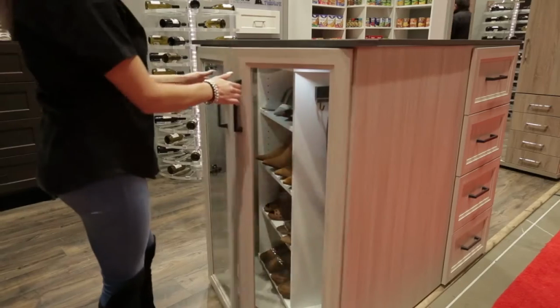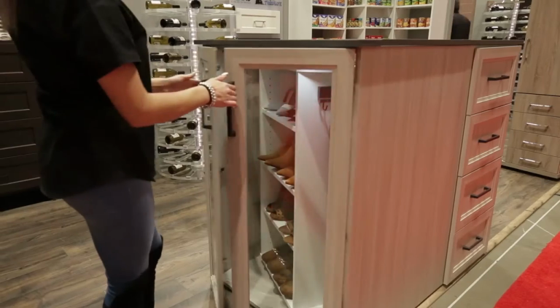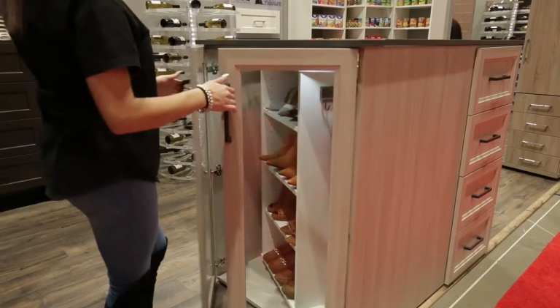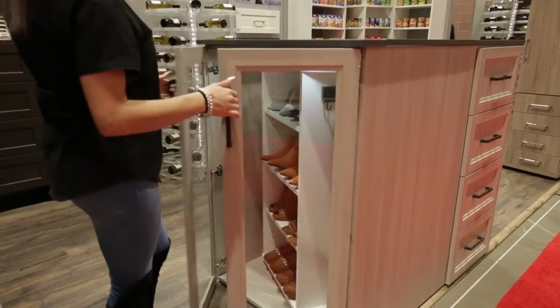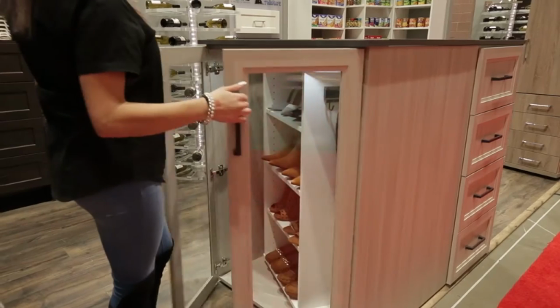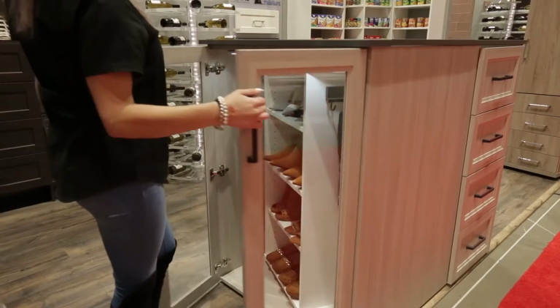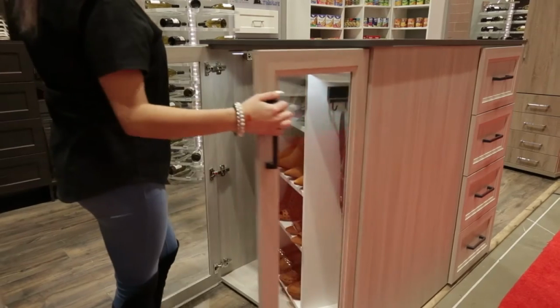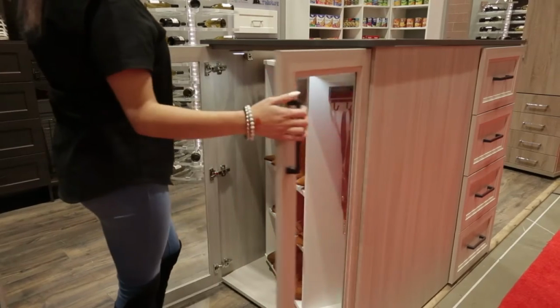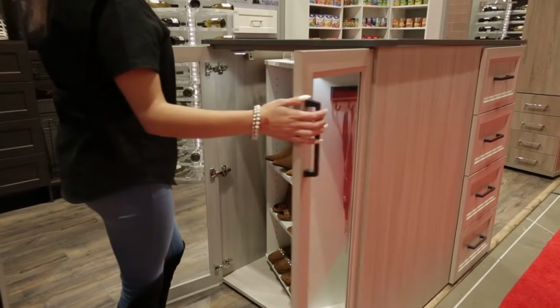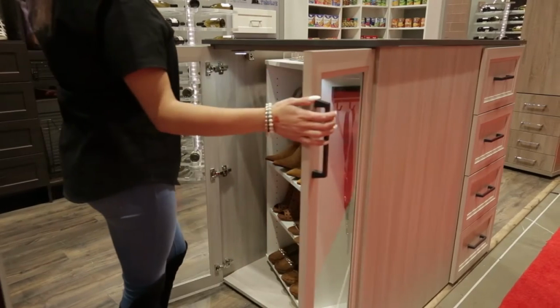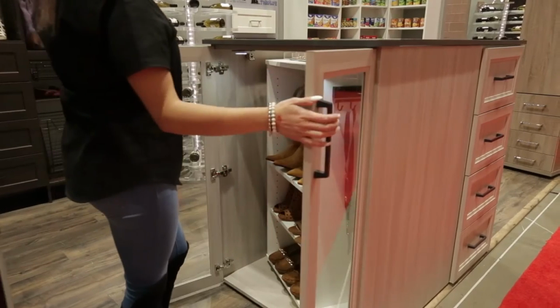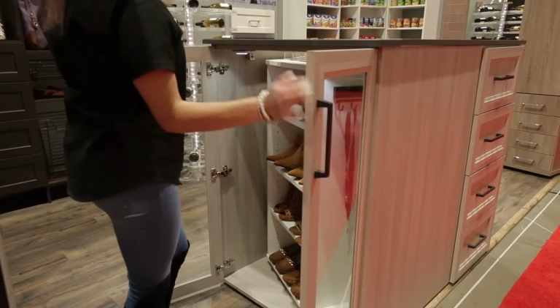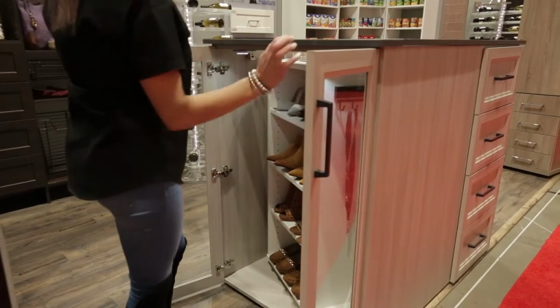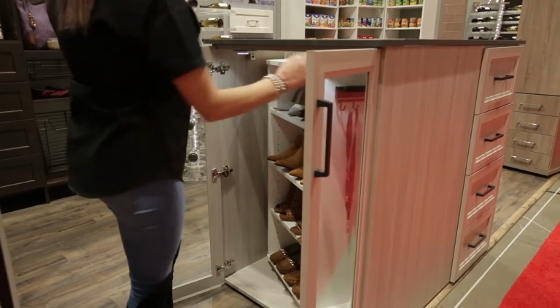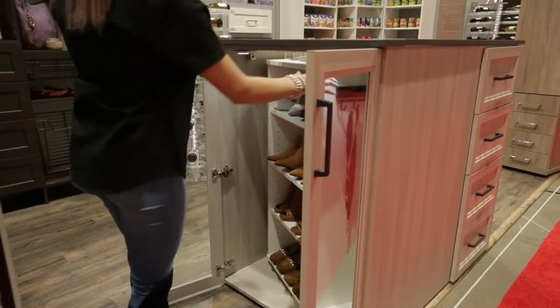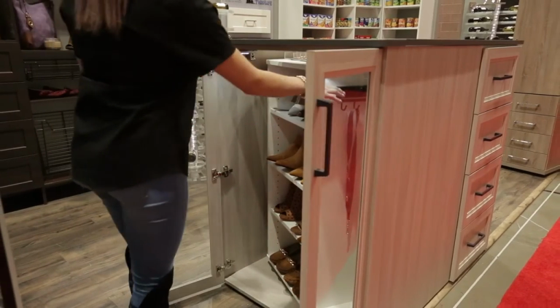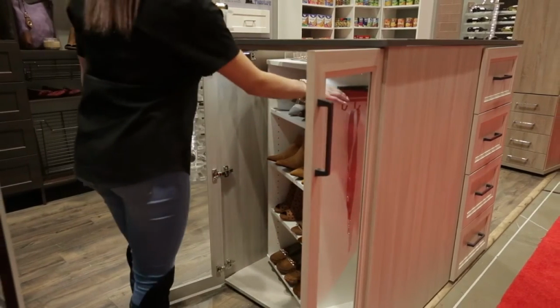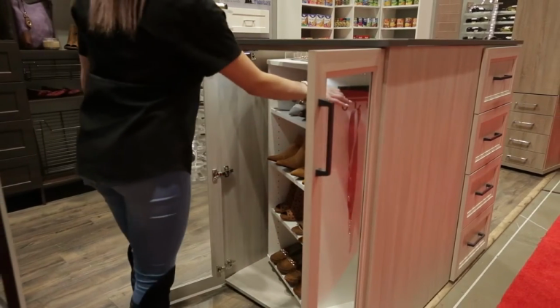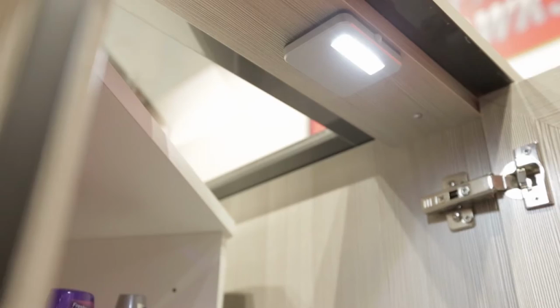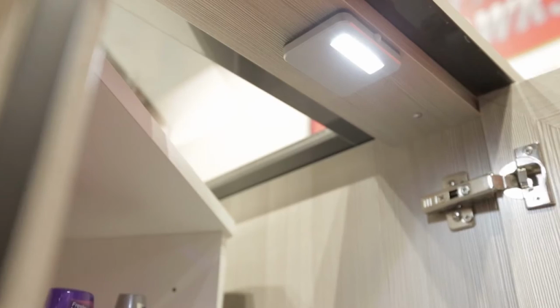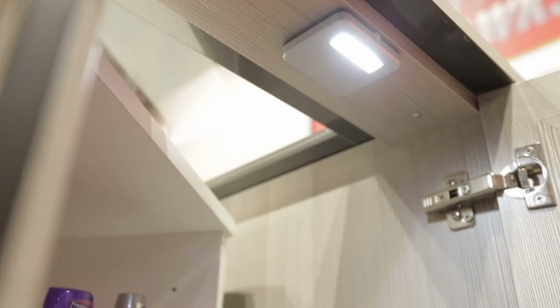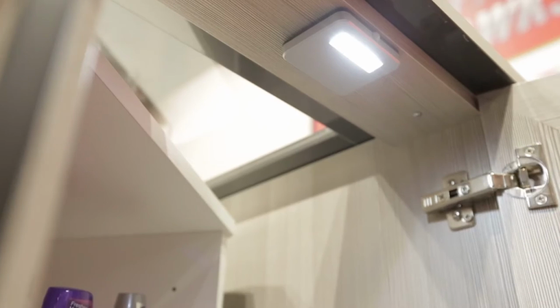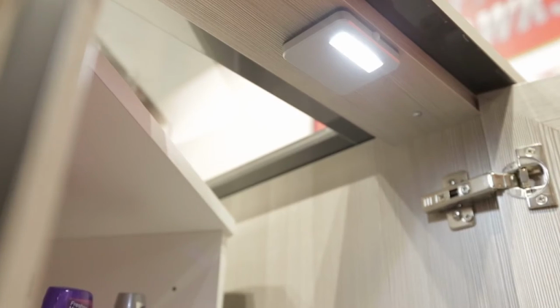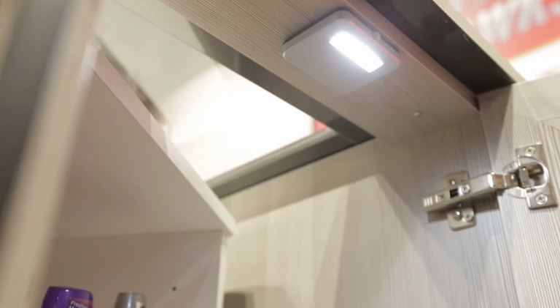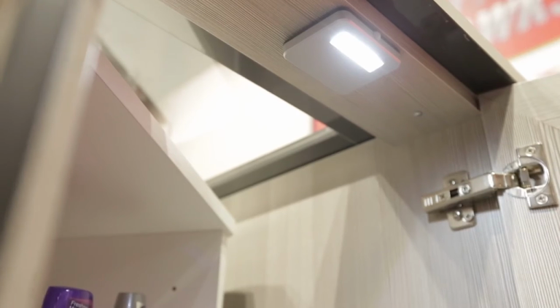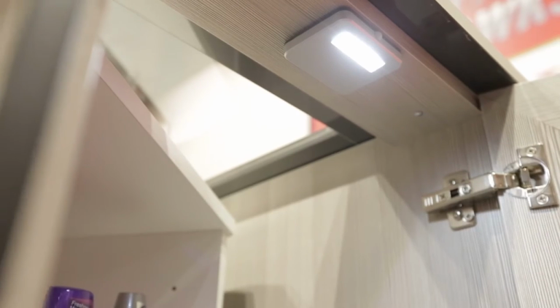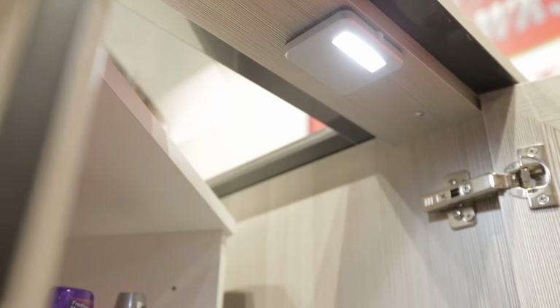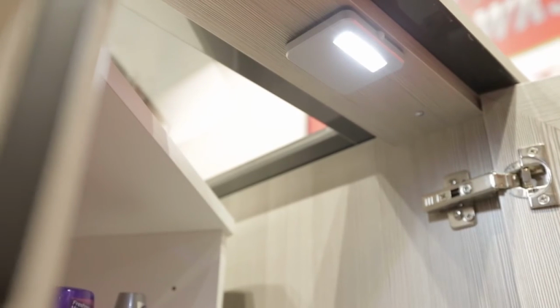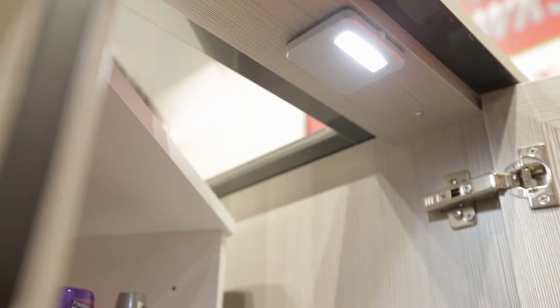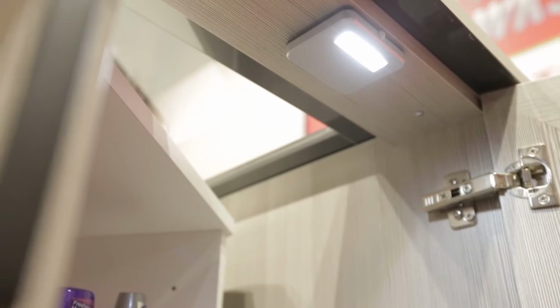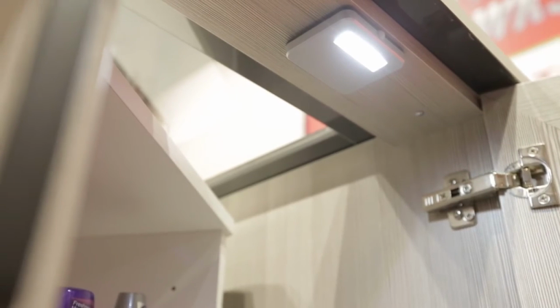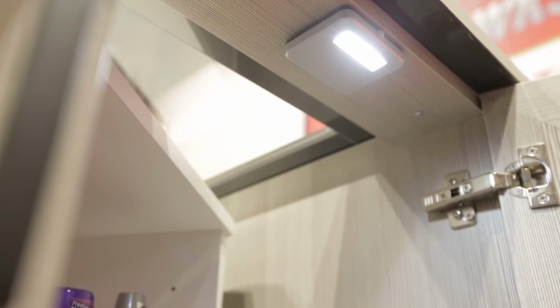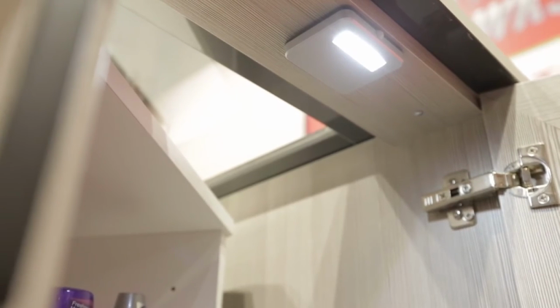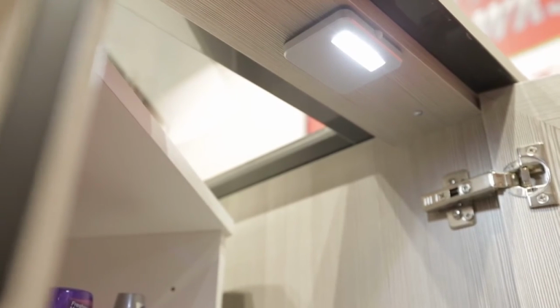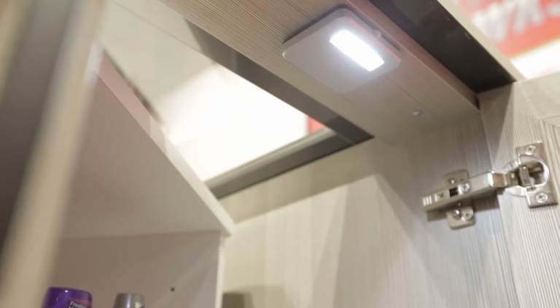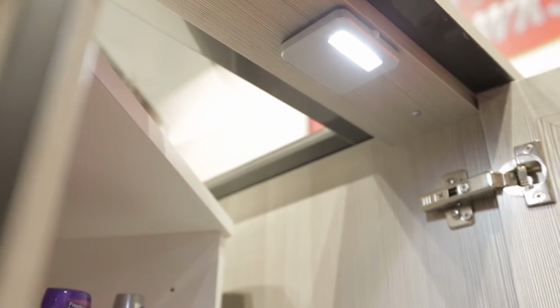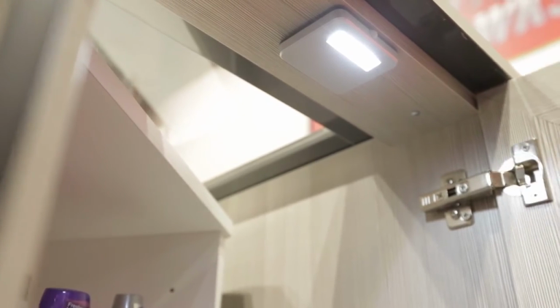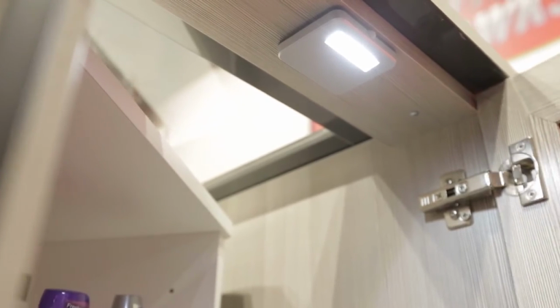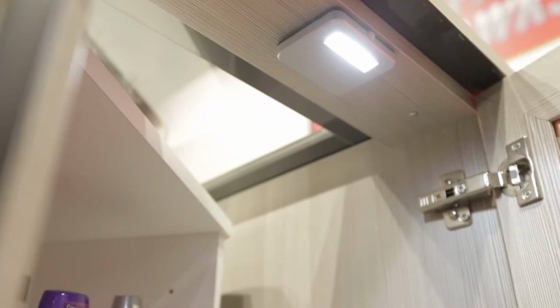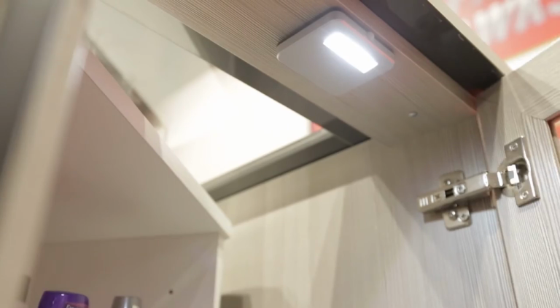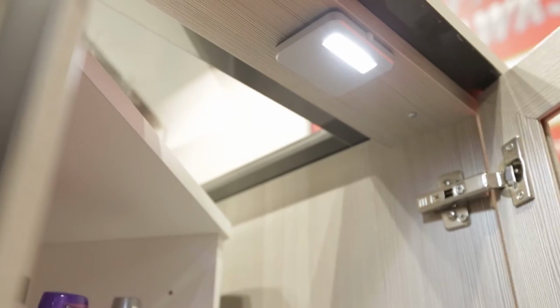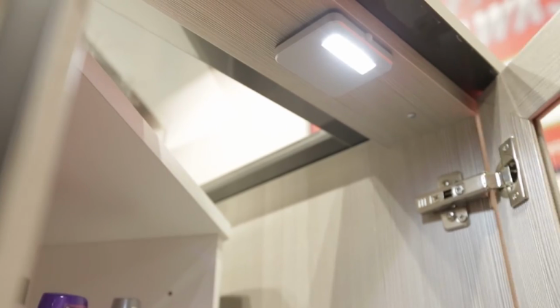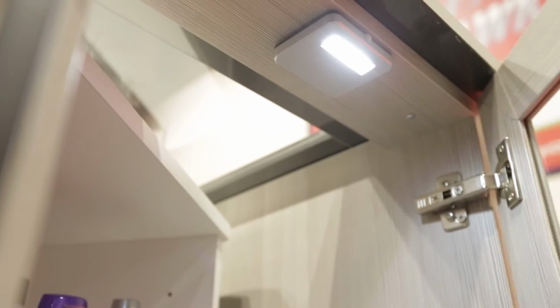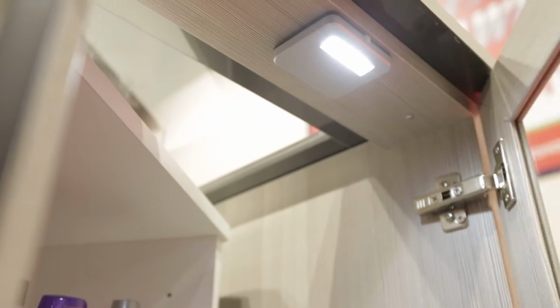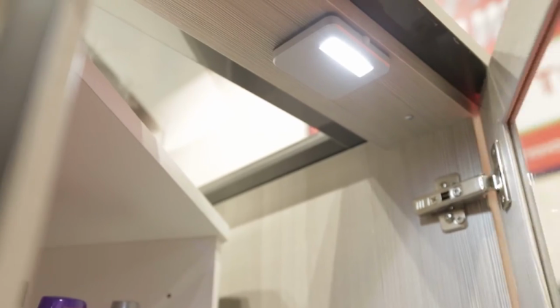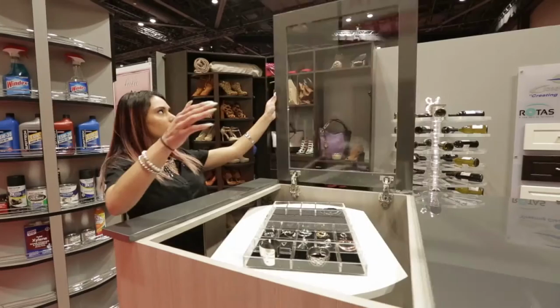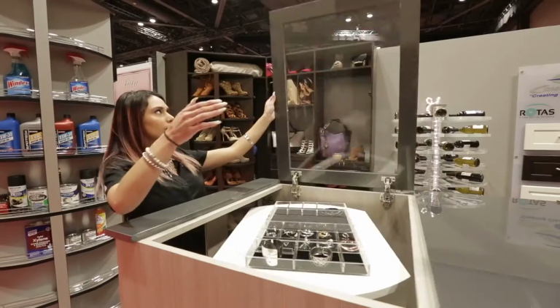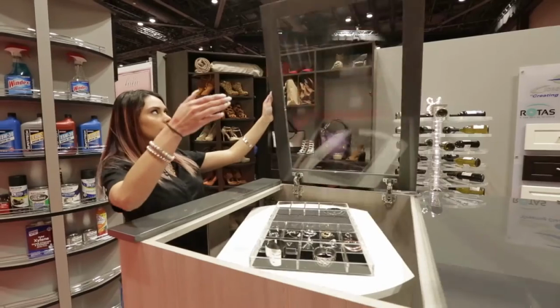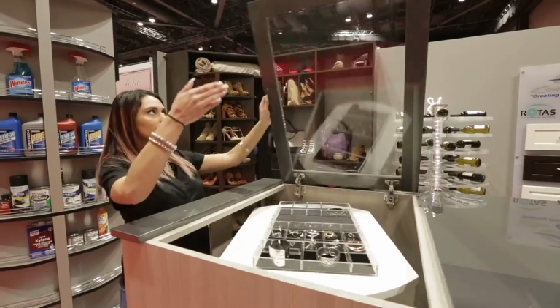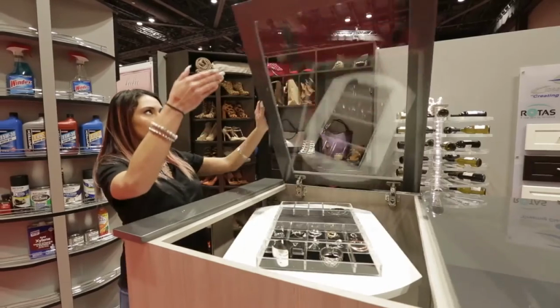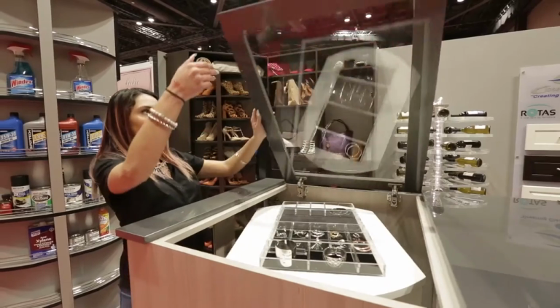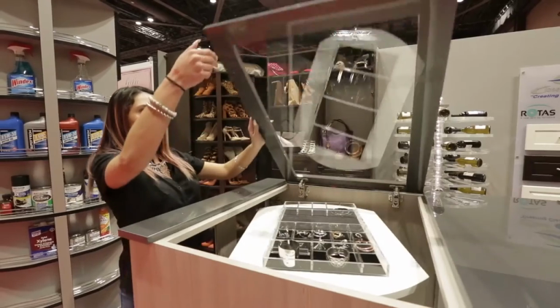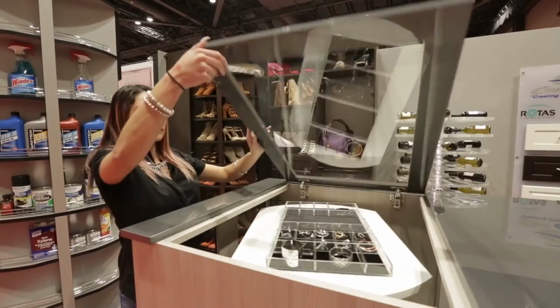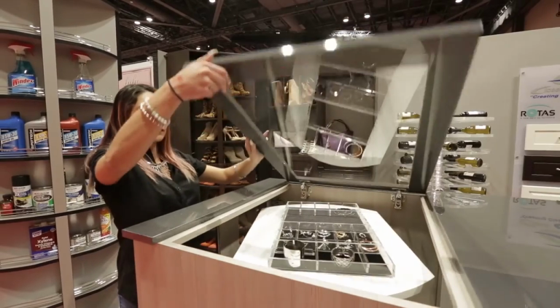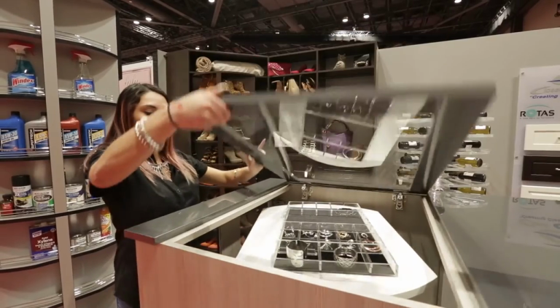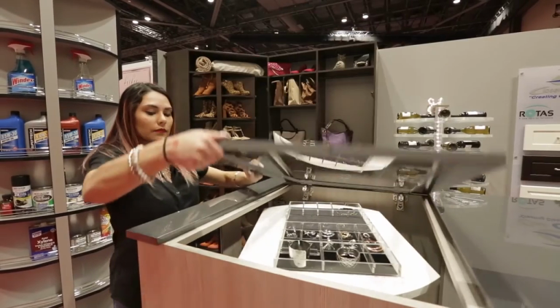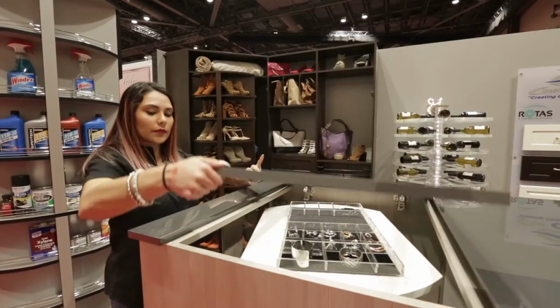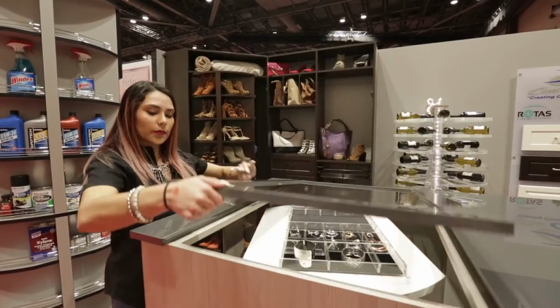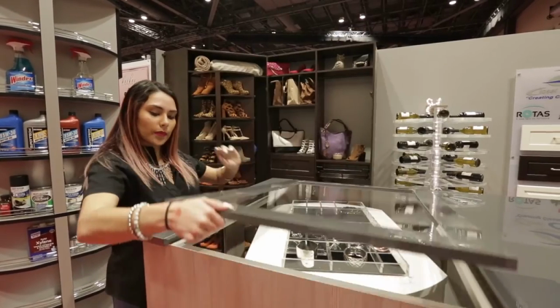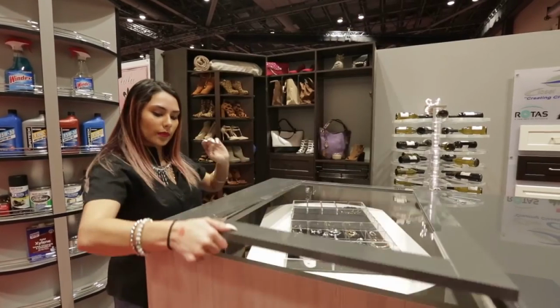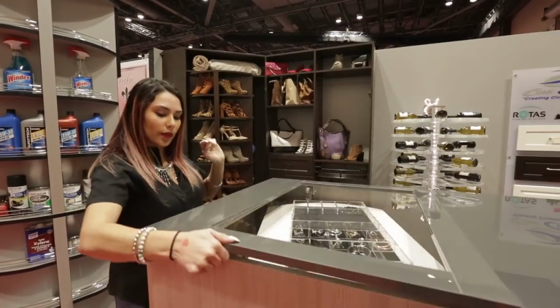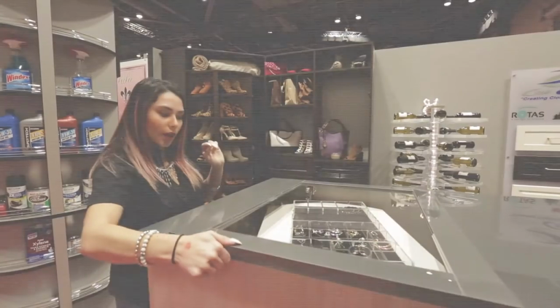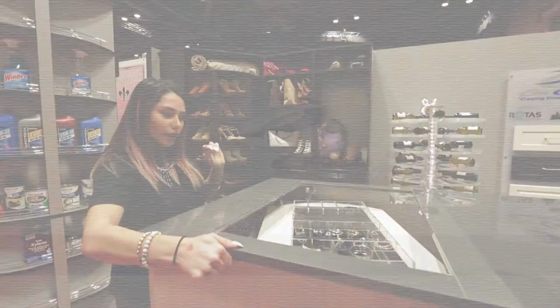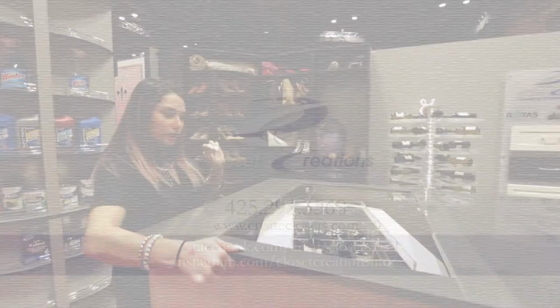The glass doors on the side panels are outfitted with LED motion lights, which add a beautiful aesthetic and function every time you use your closet.